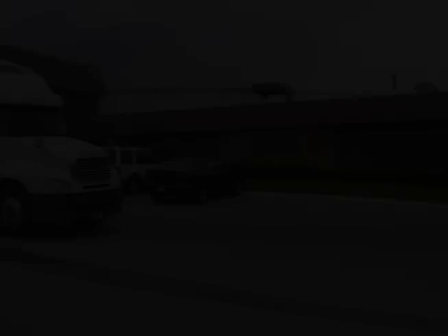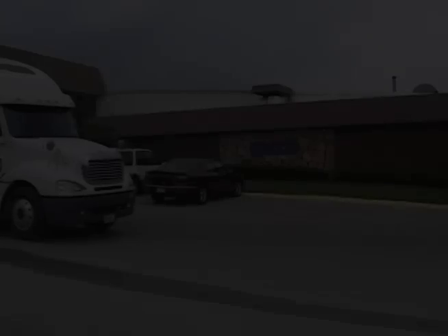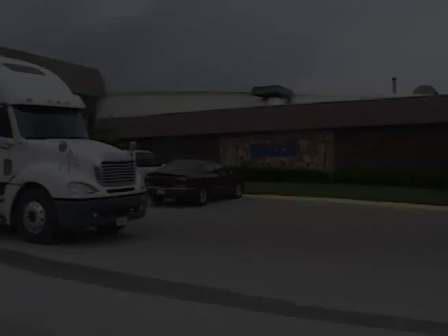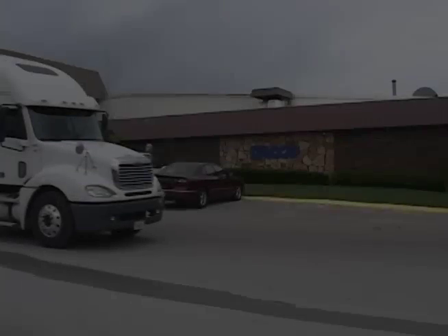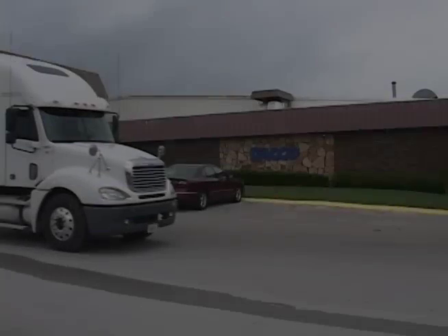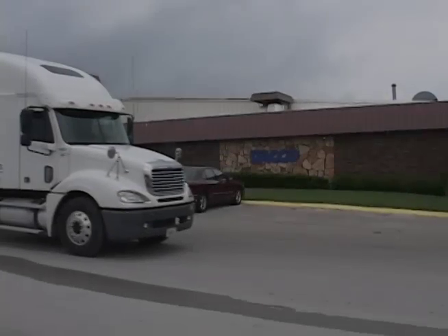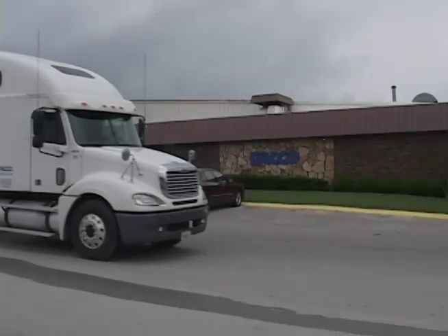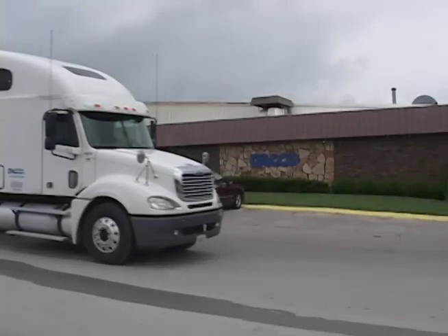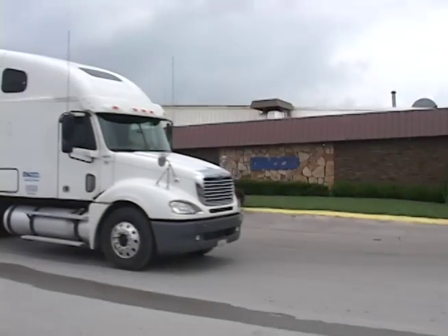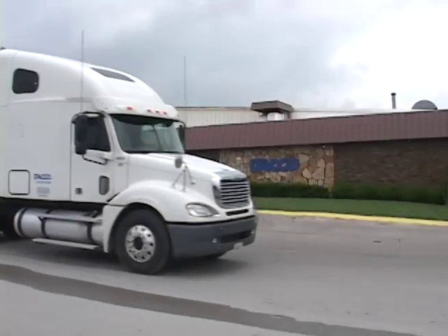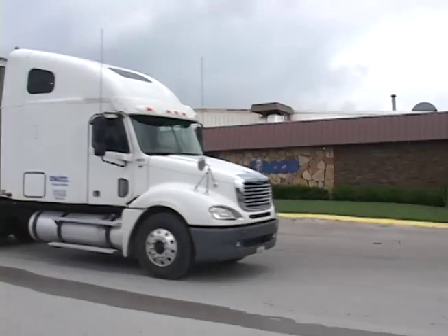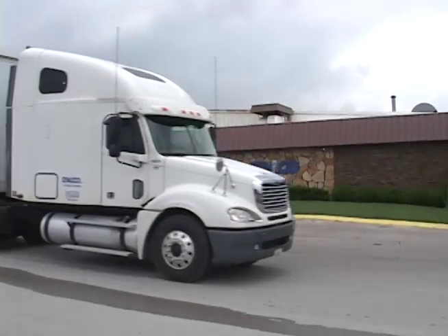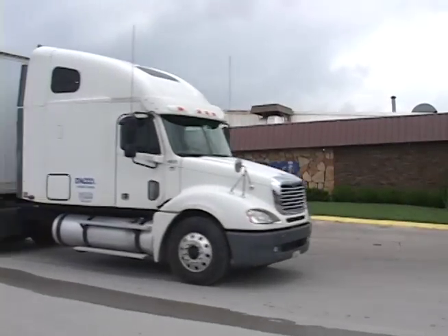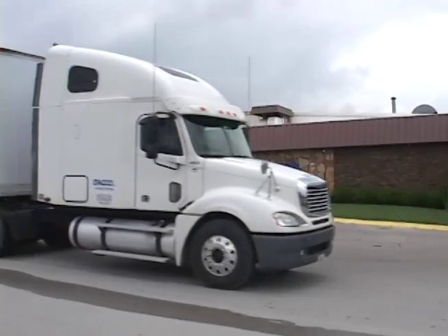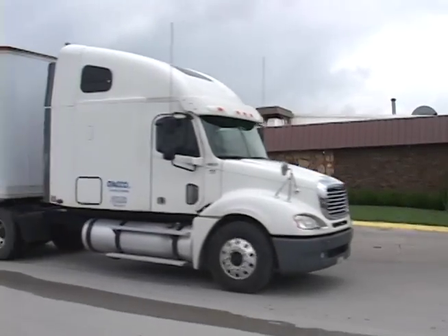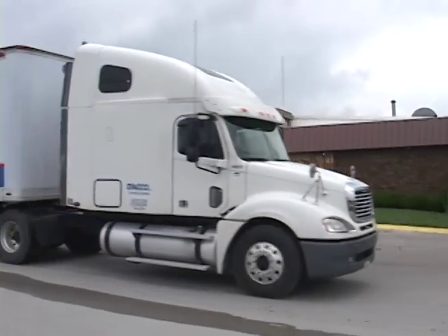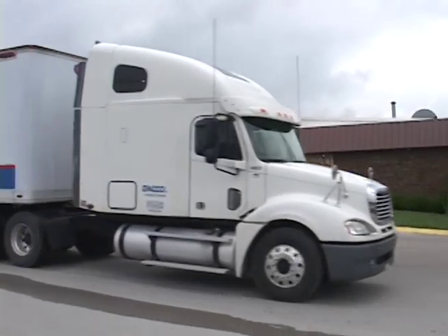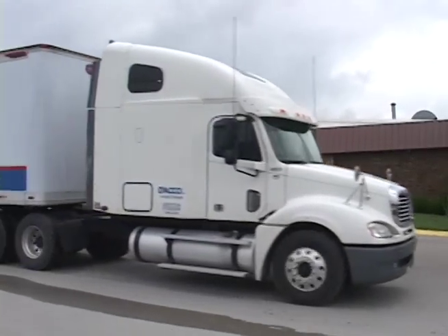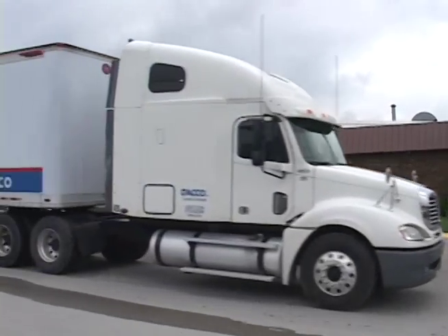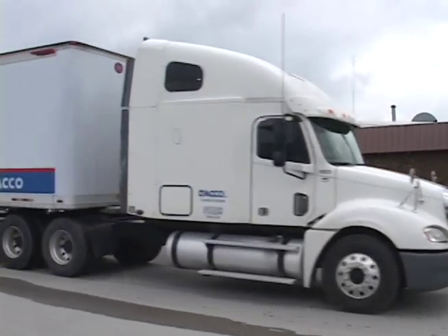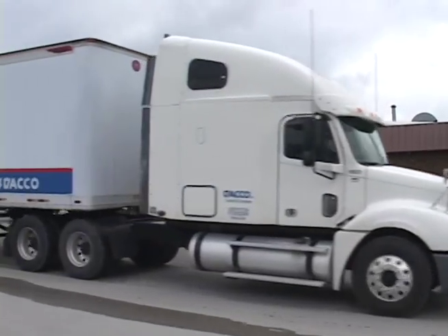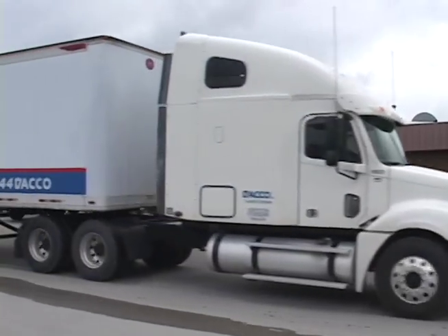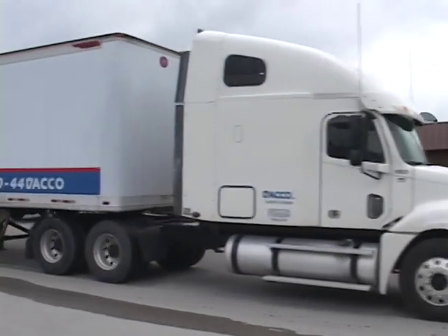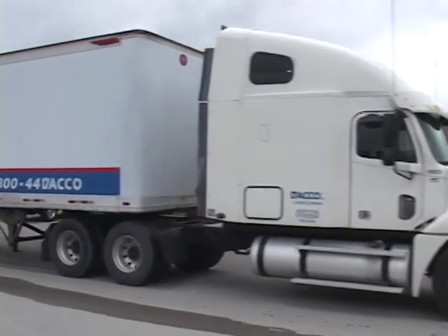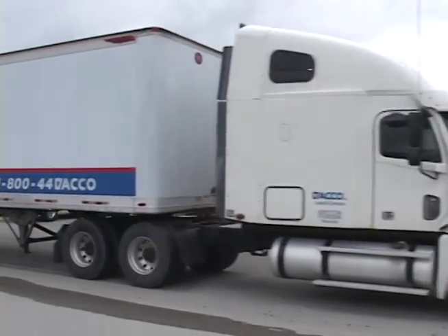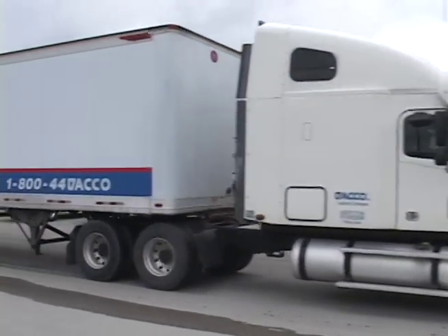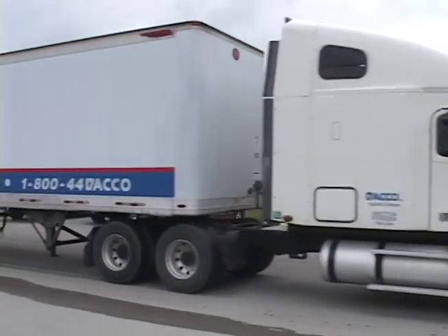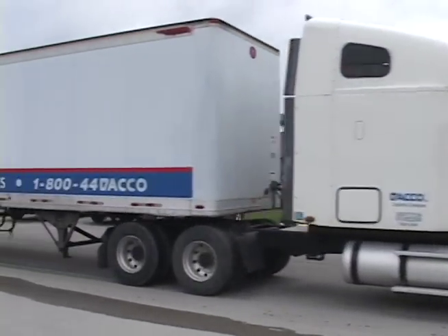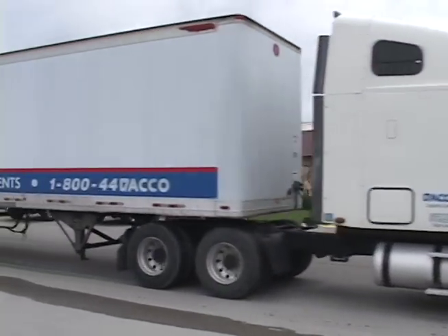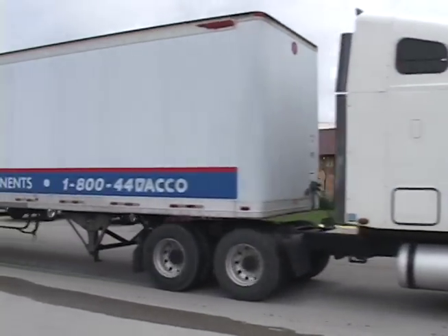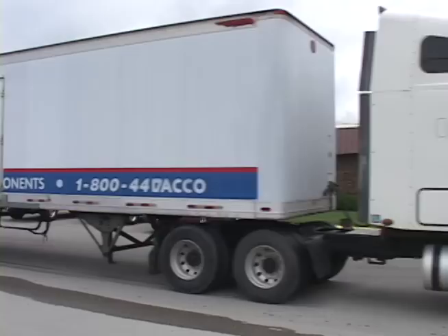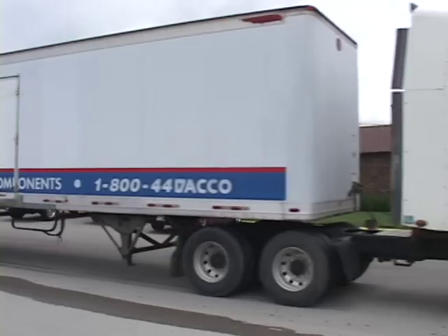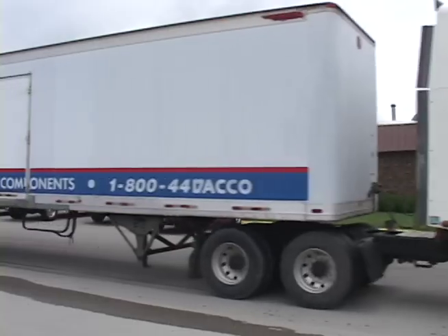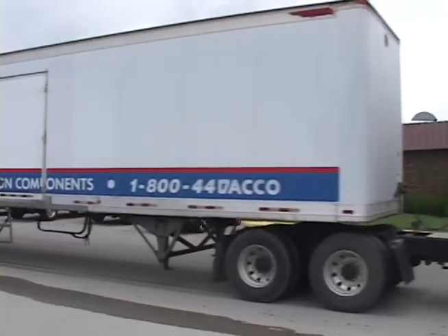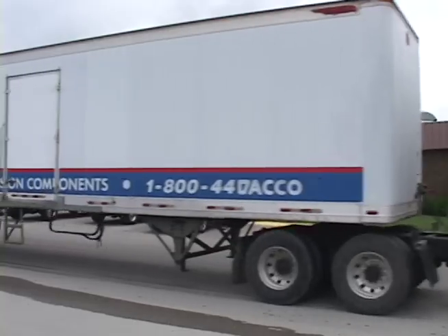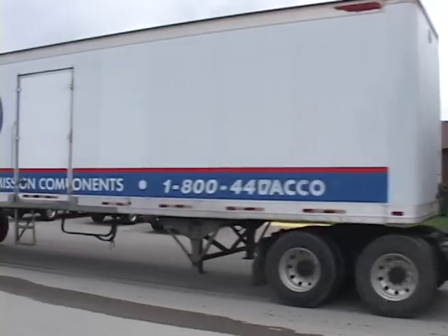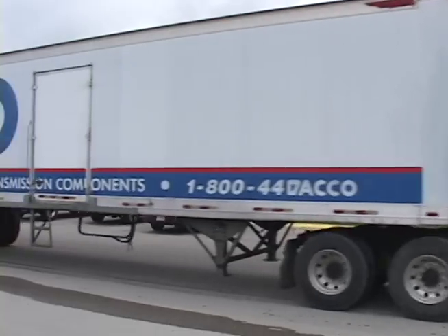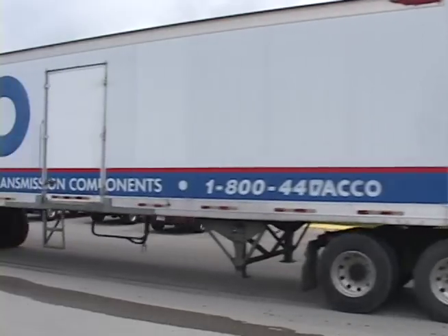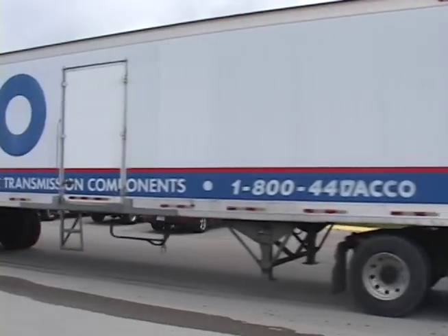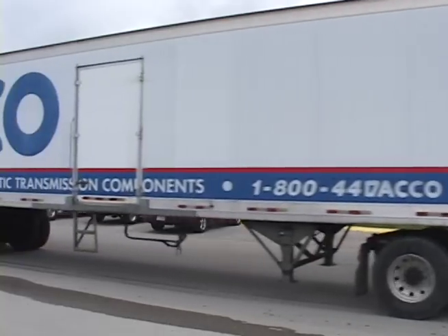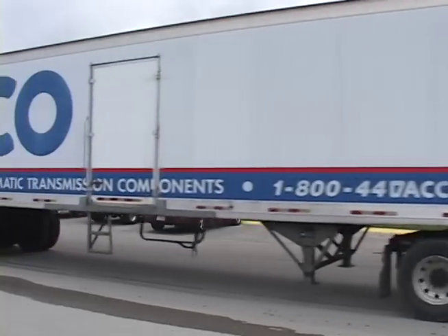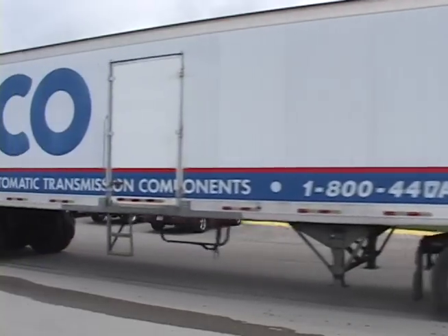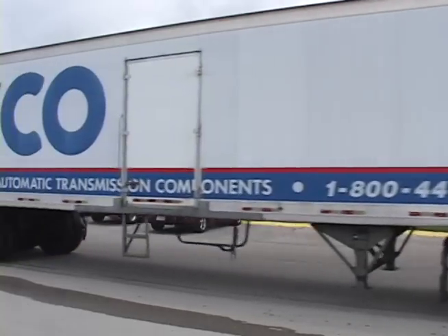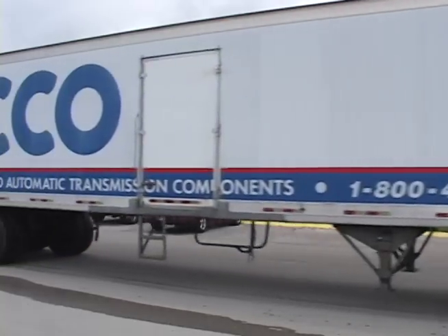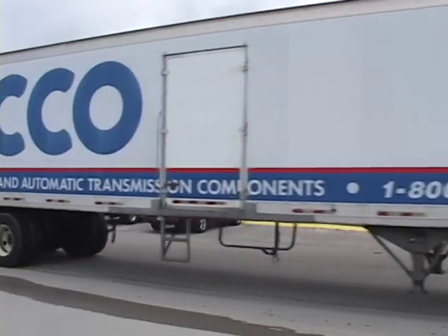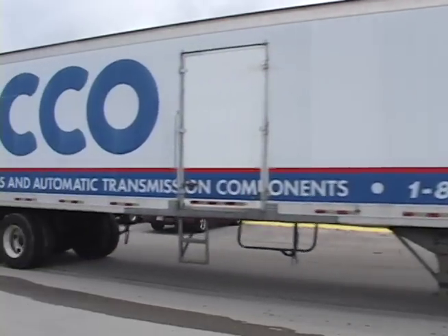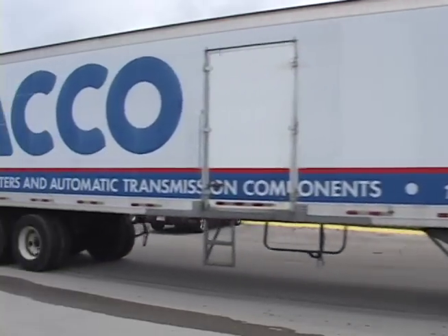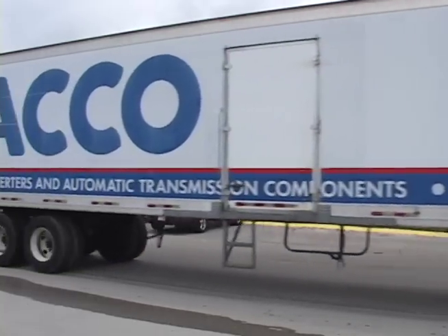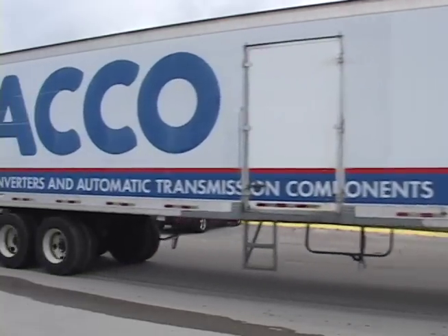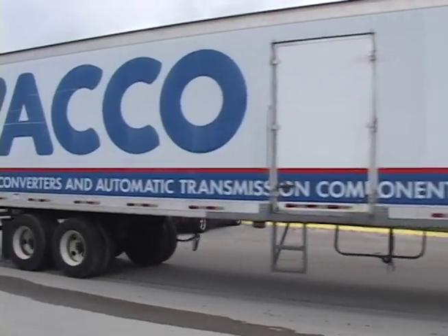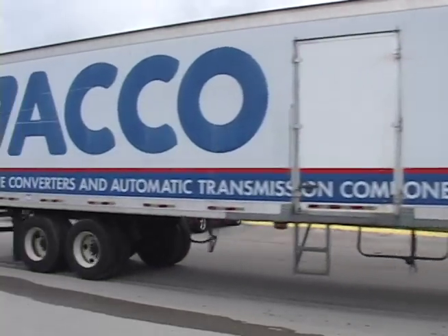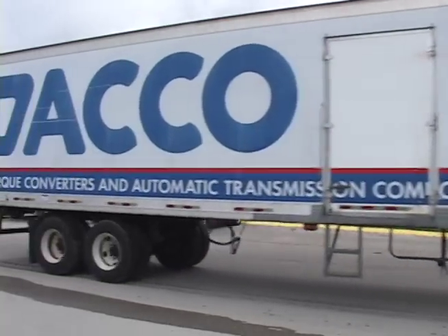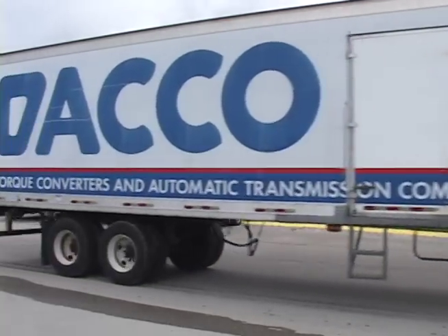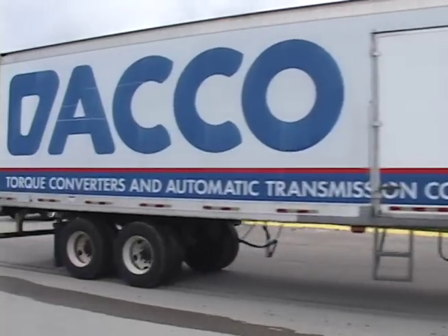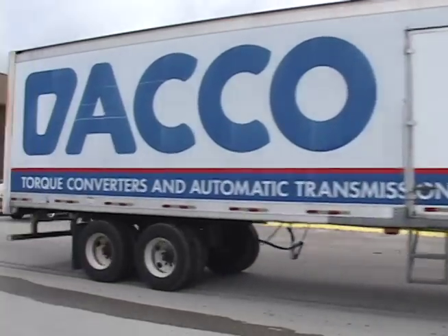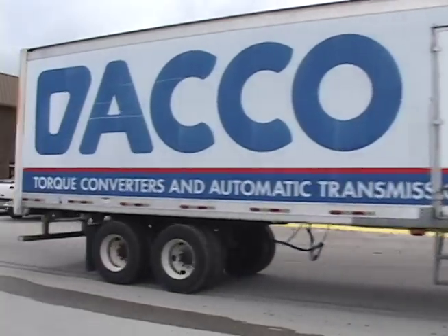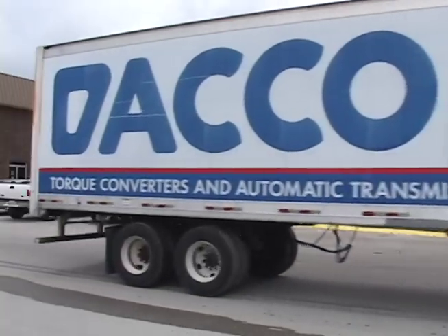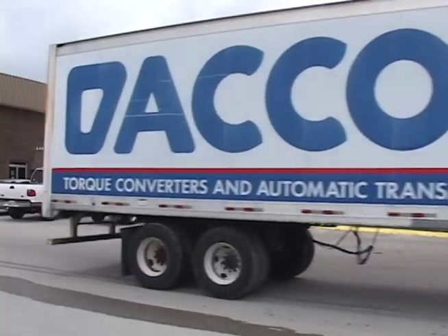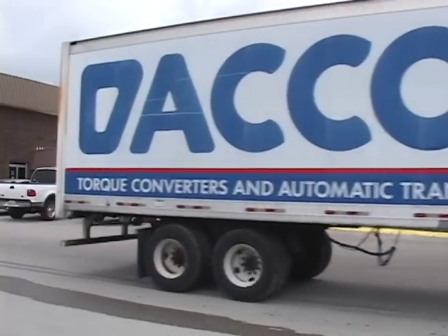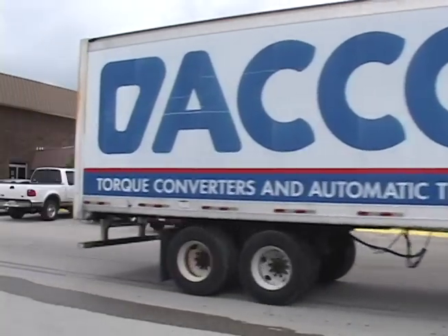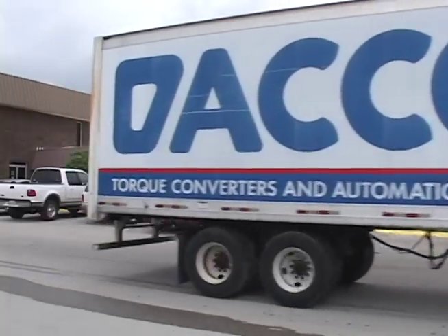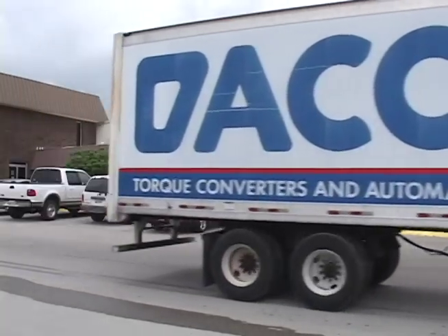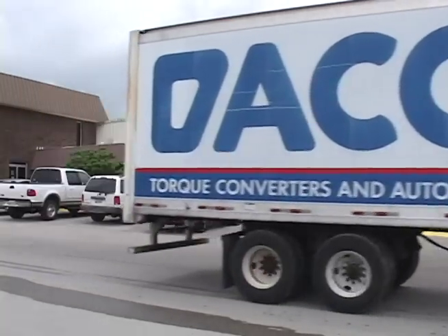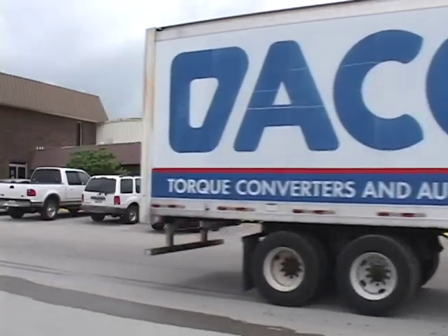Hello, welcome to Deco Video Blog. We're excited for the opportunity to share with you some of the improvements that we make on our product.